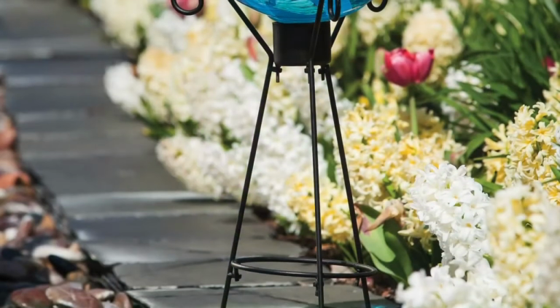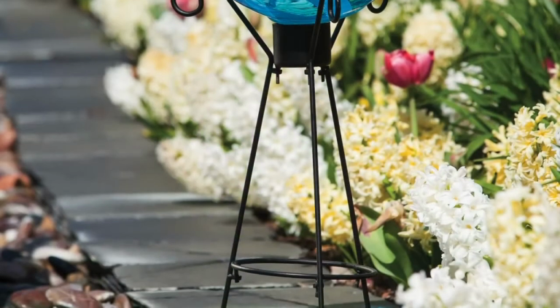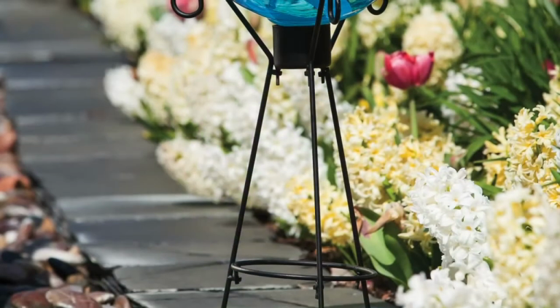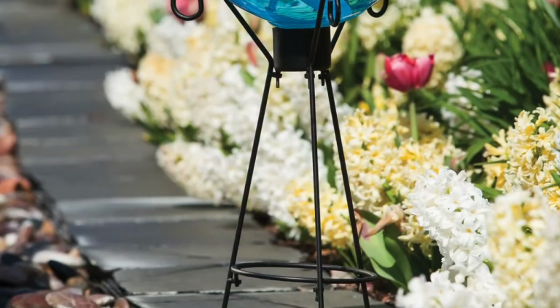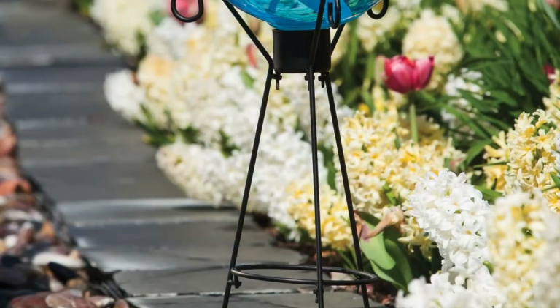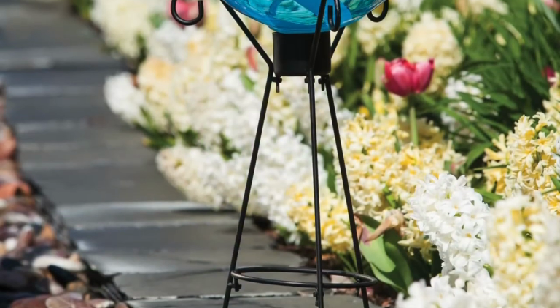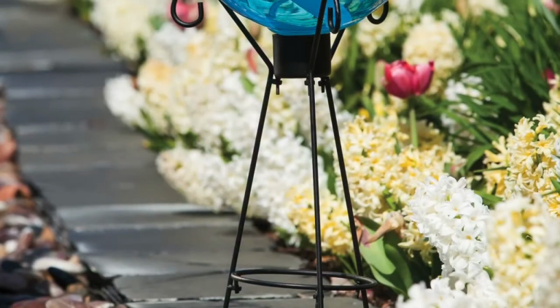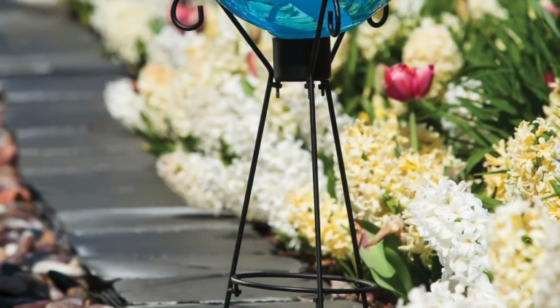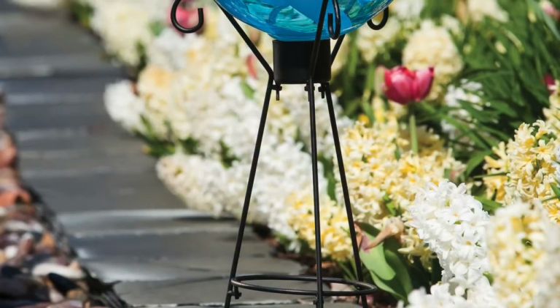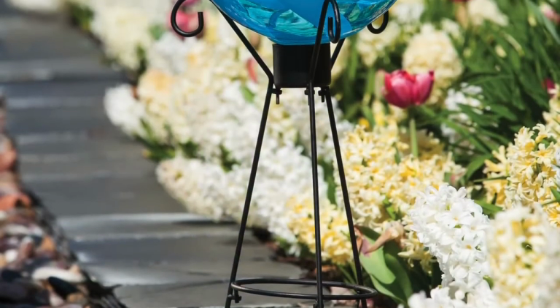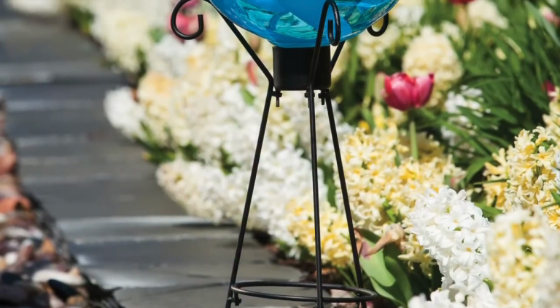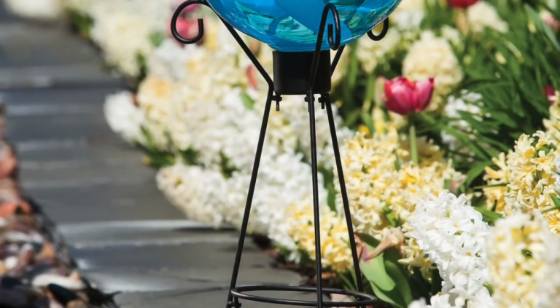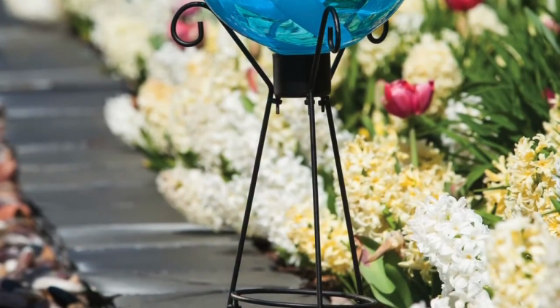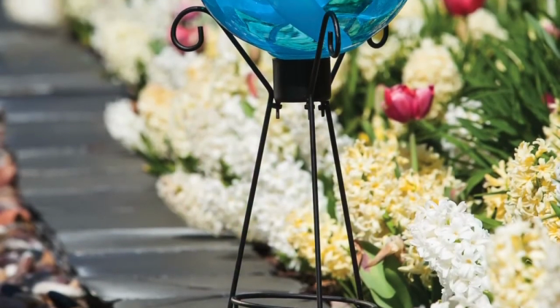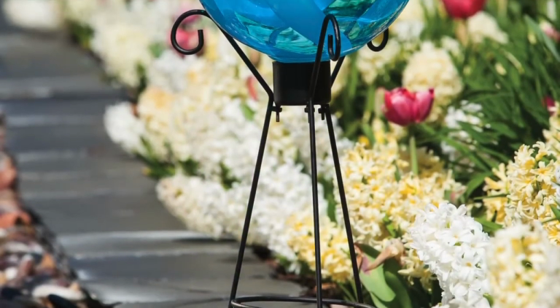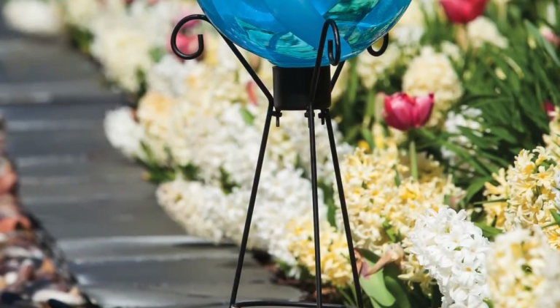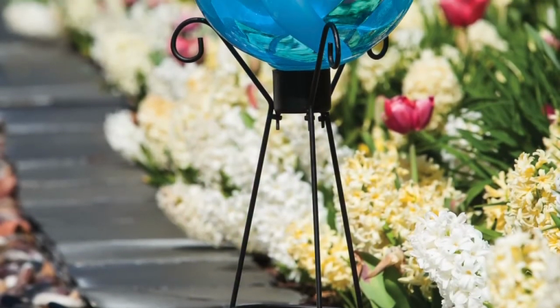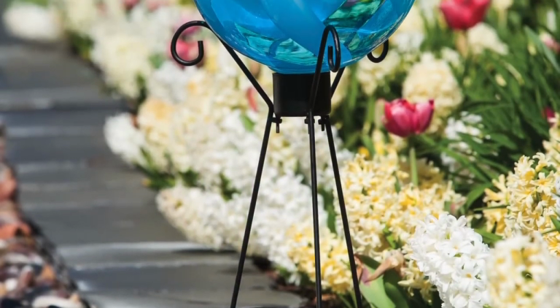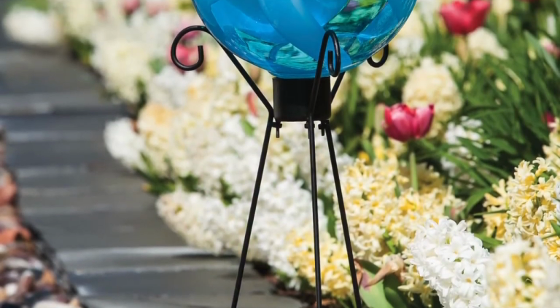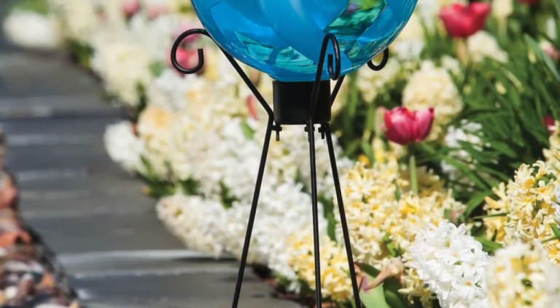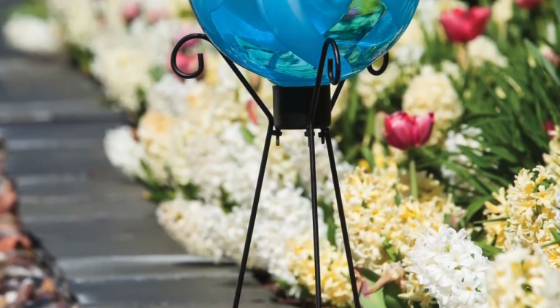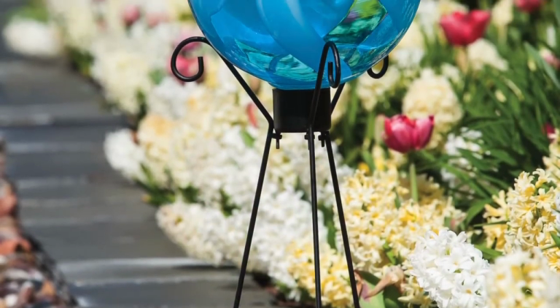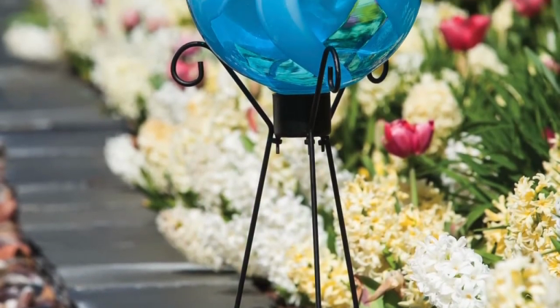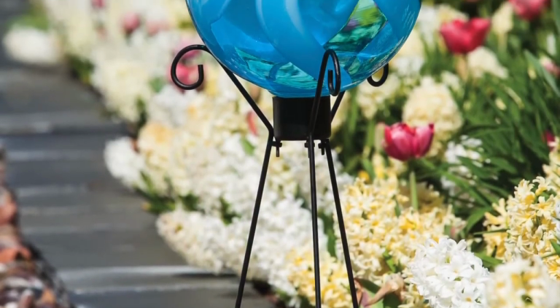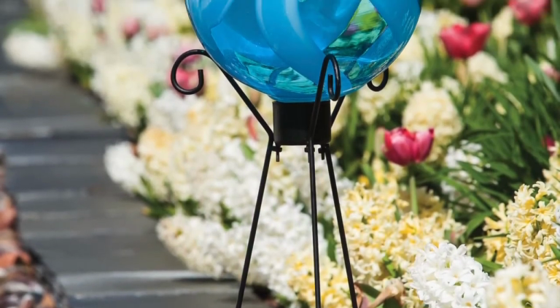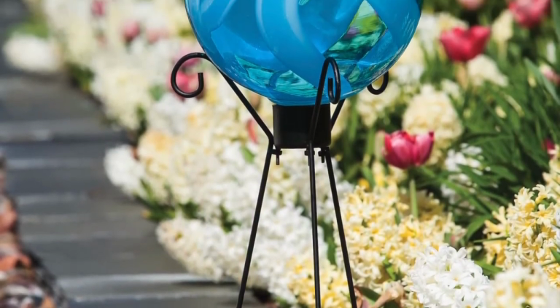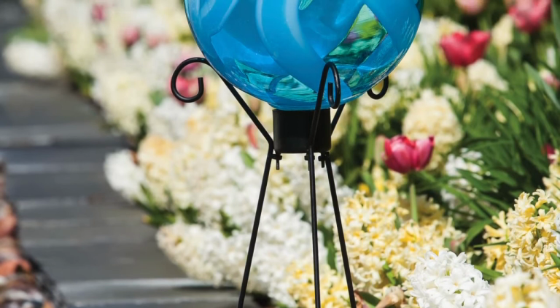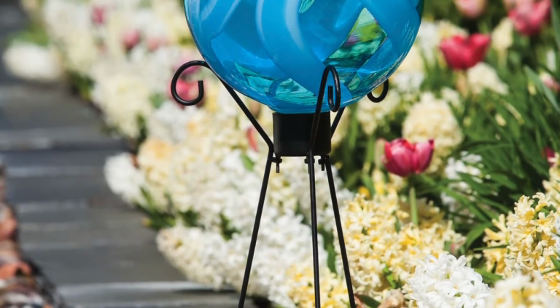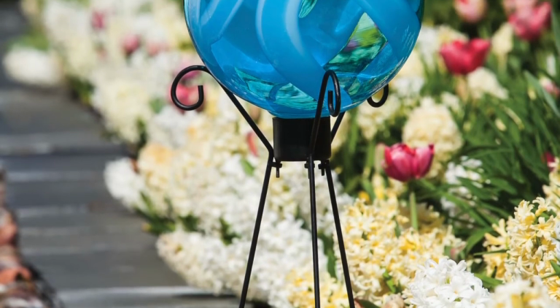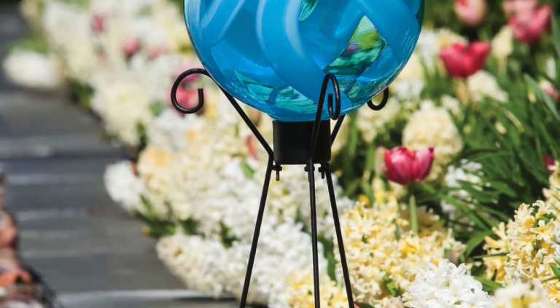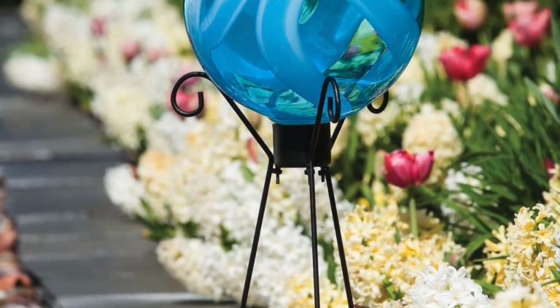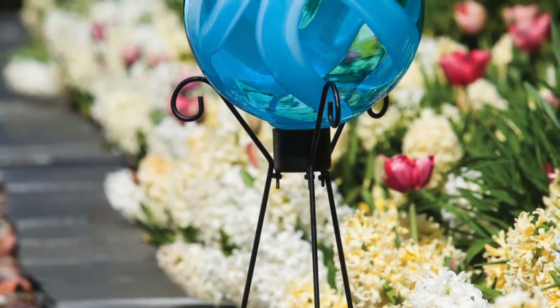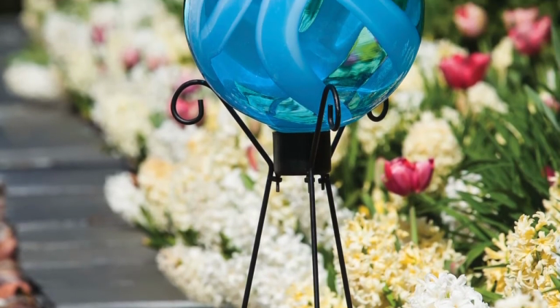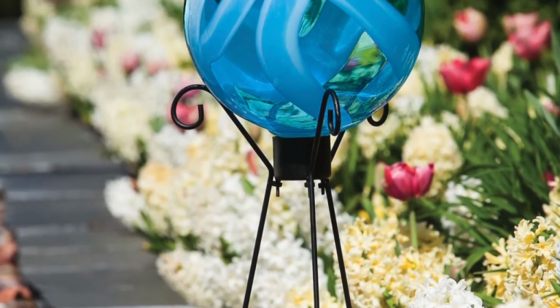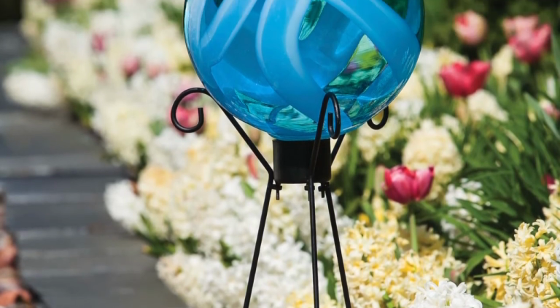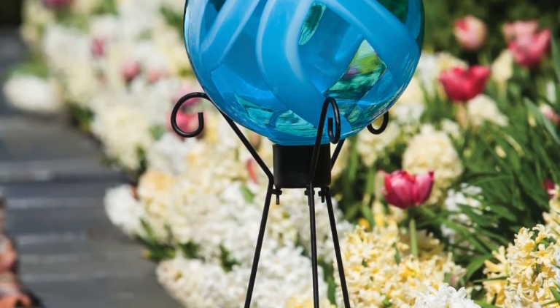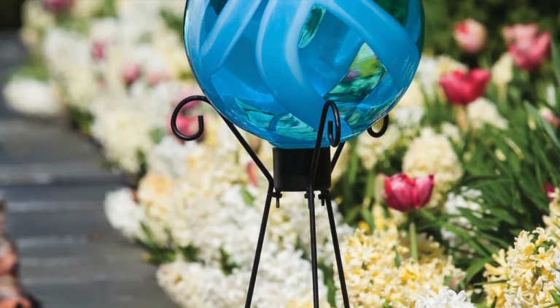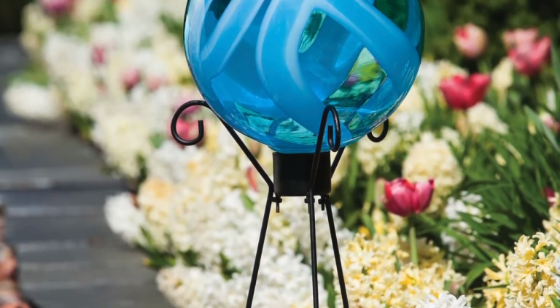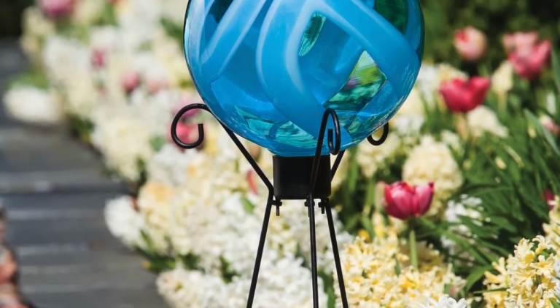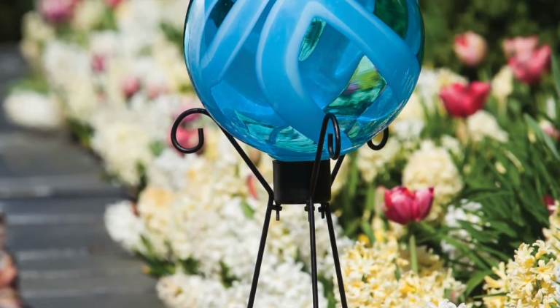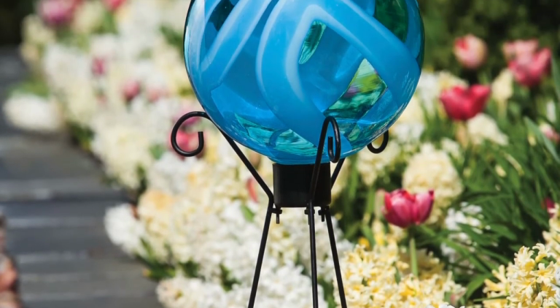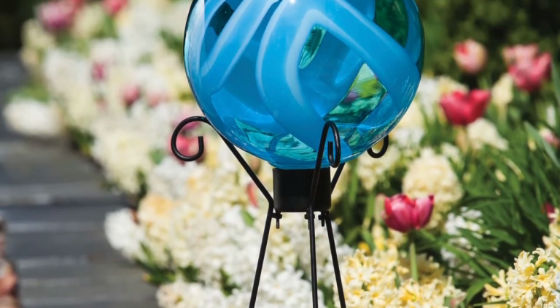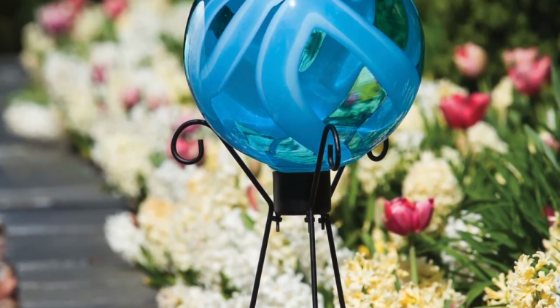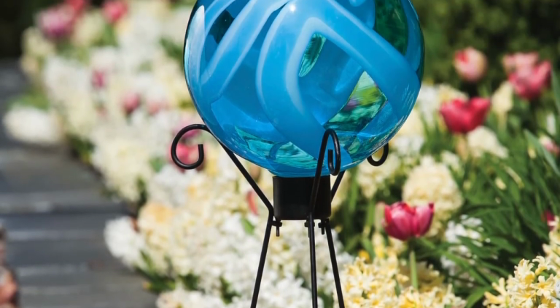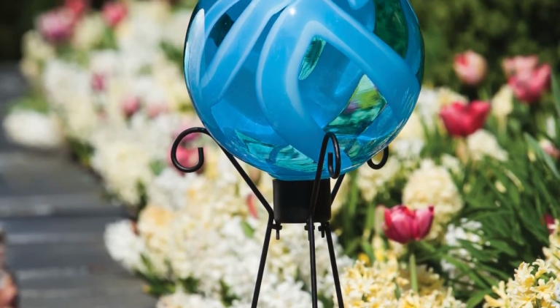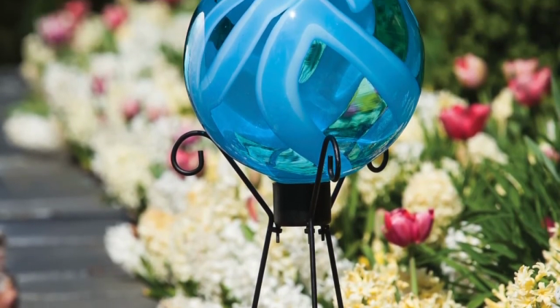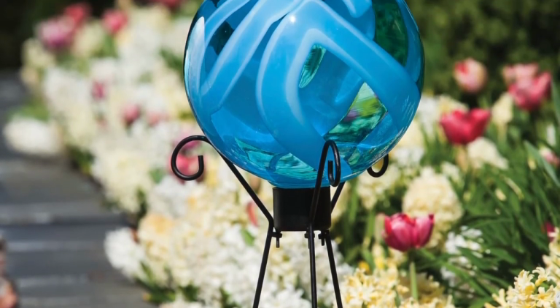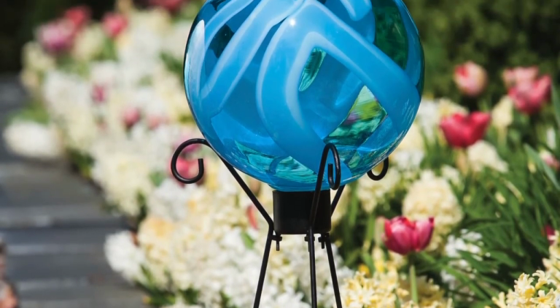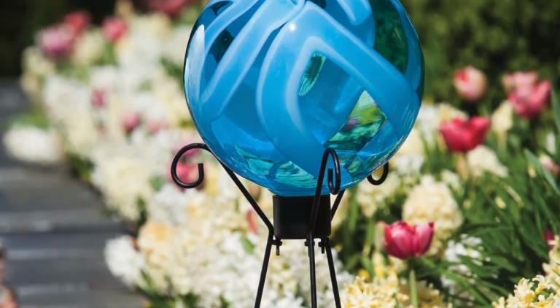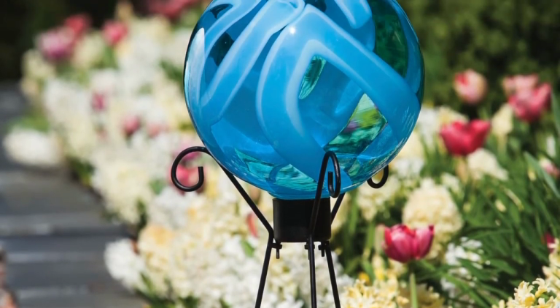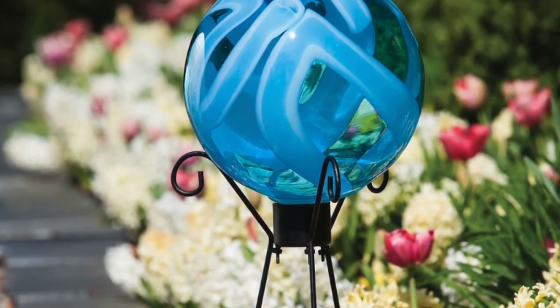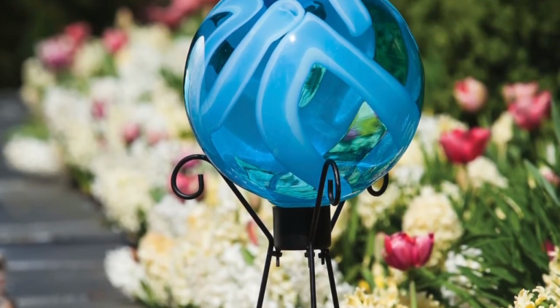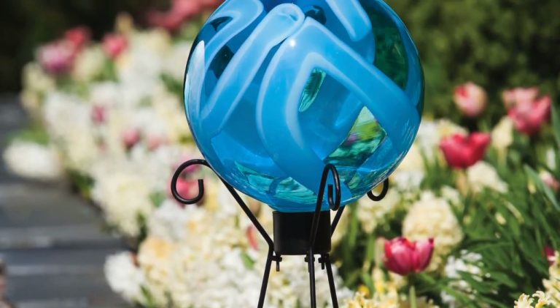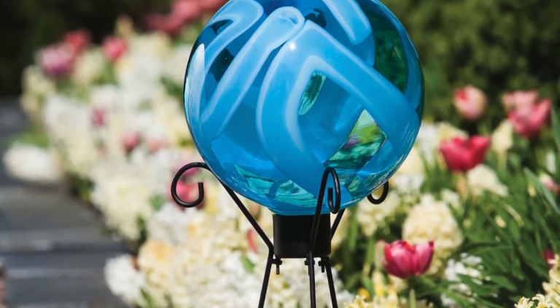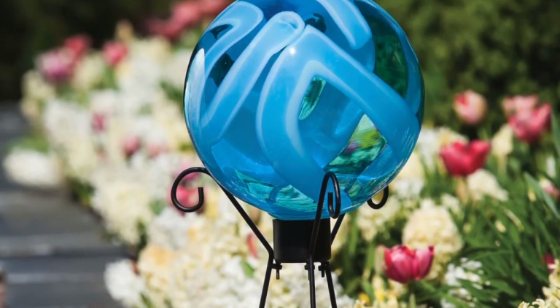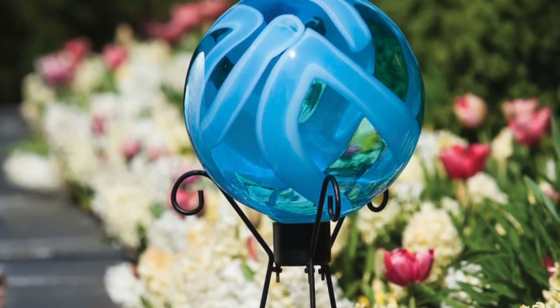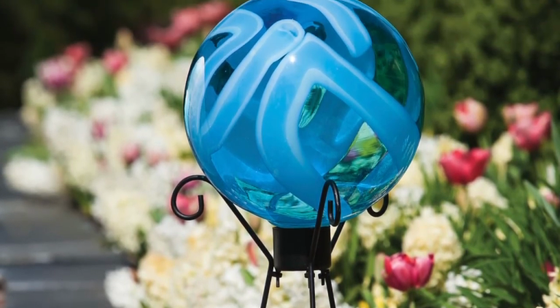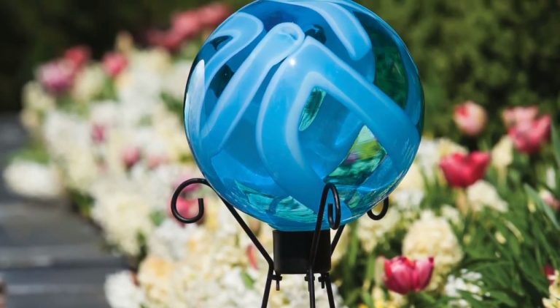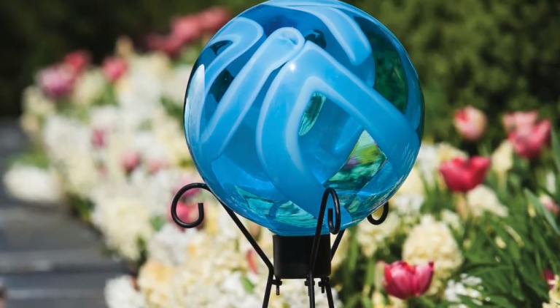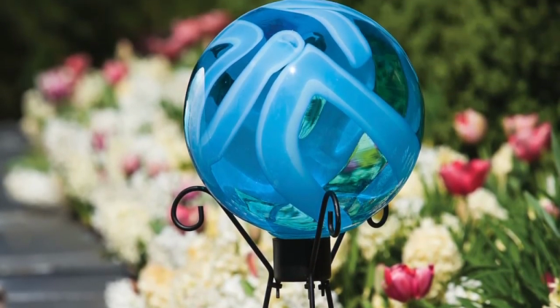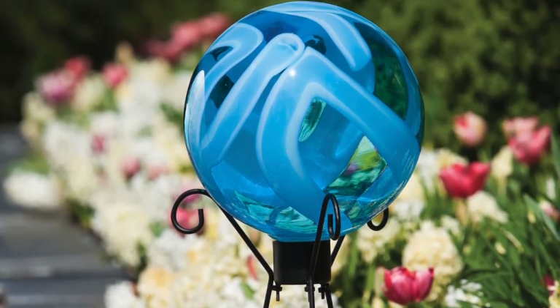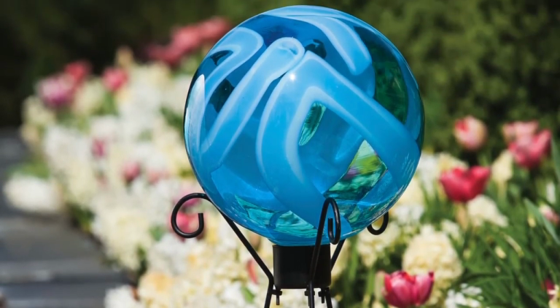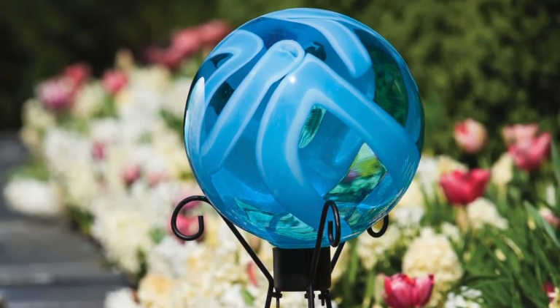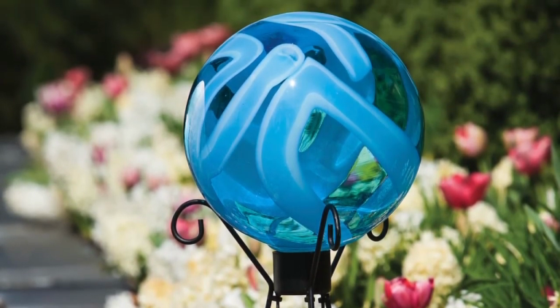Any style of gazing ball you choose will create a beautiful focal point in any garden or patio setting. We'll see you next time.